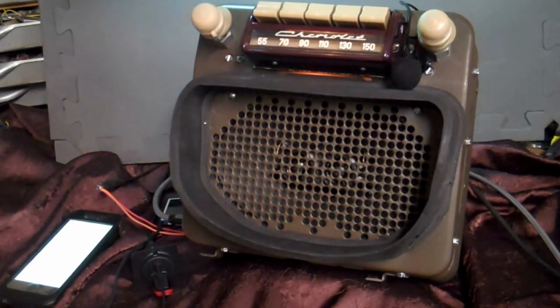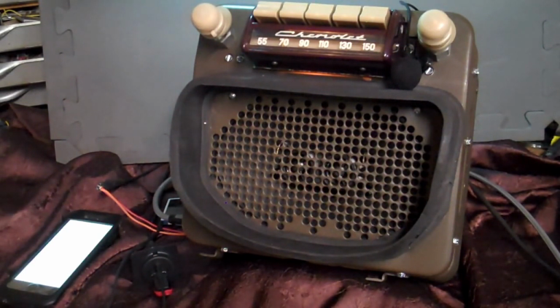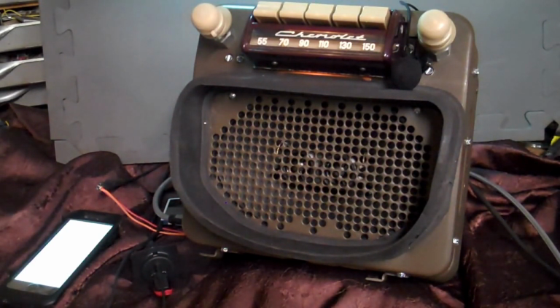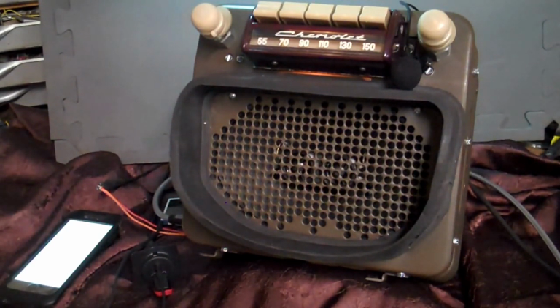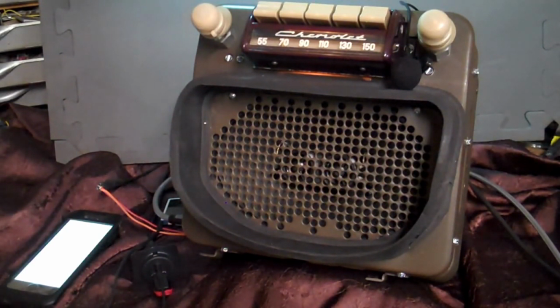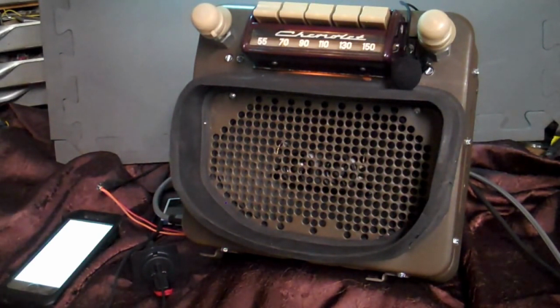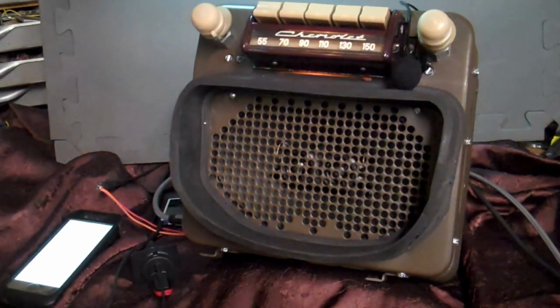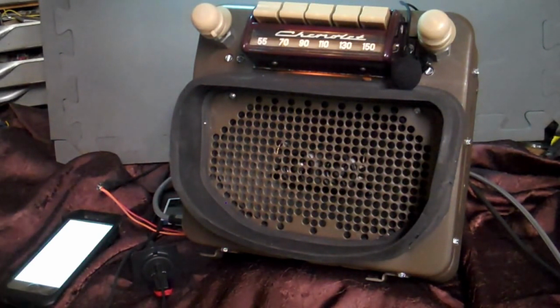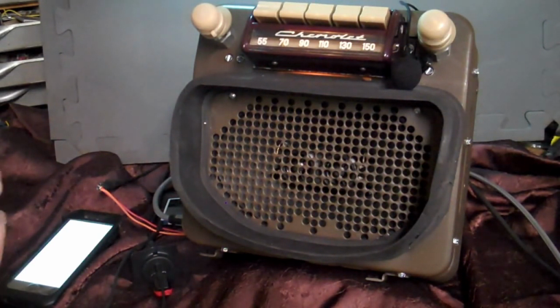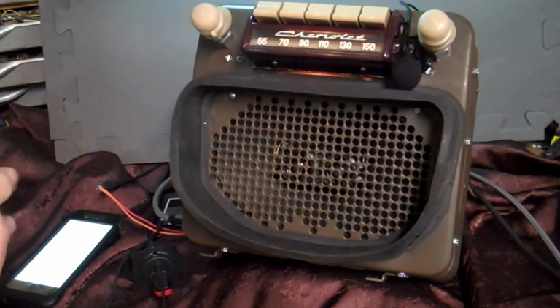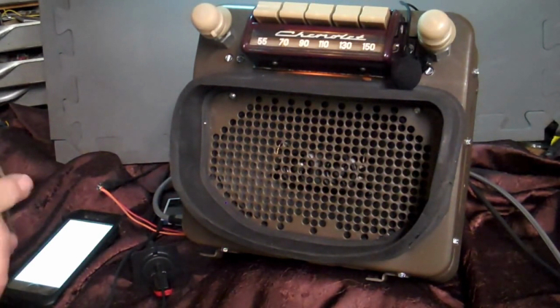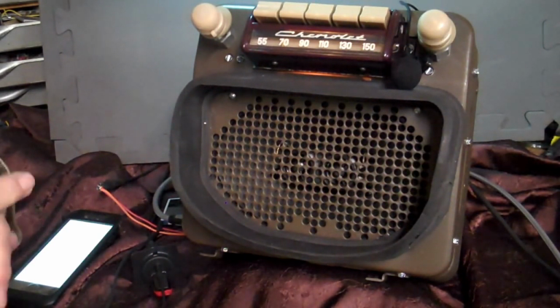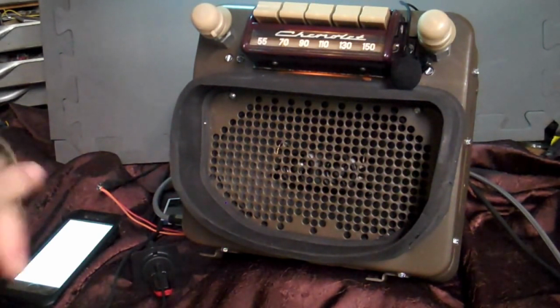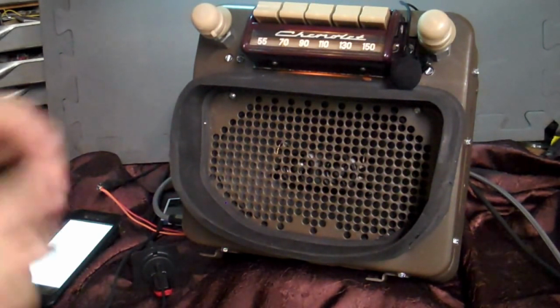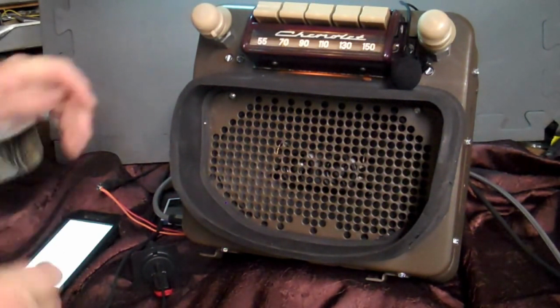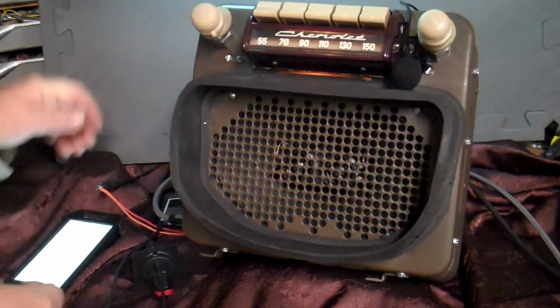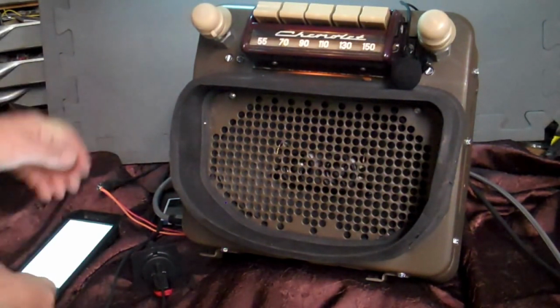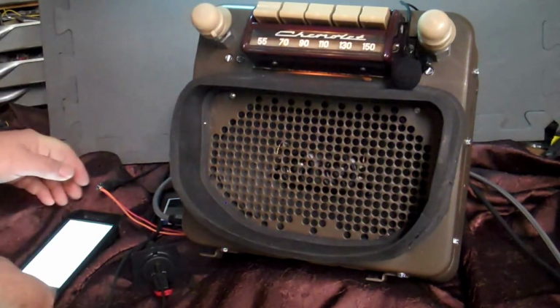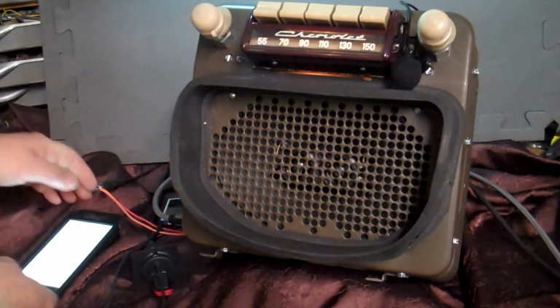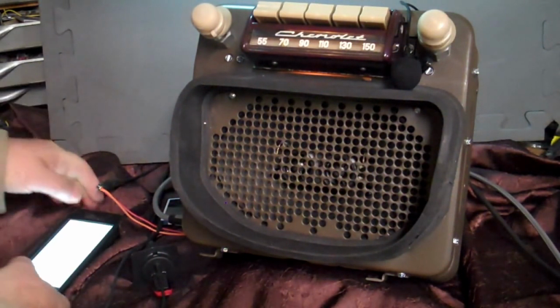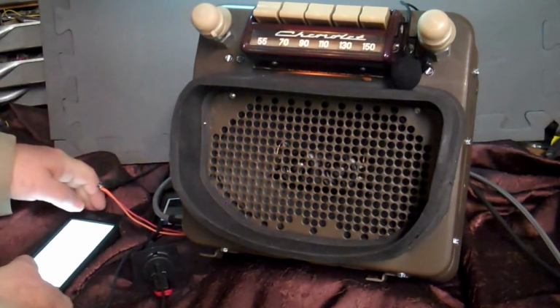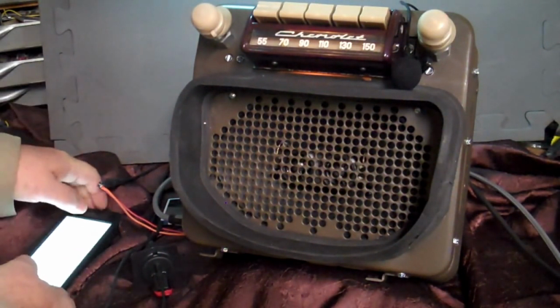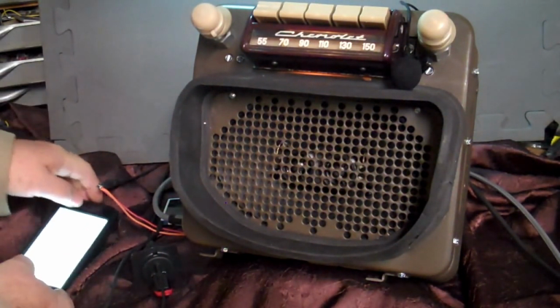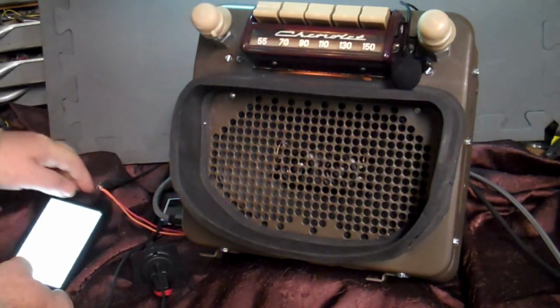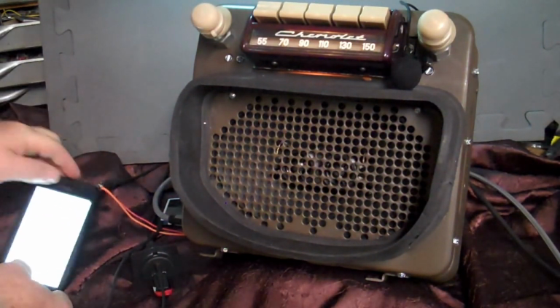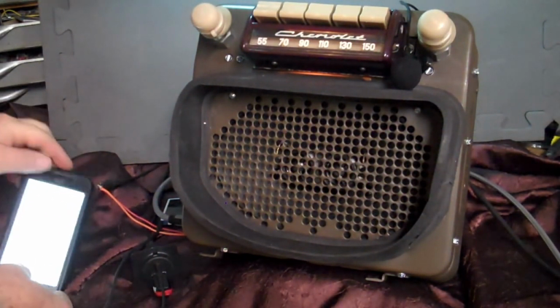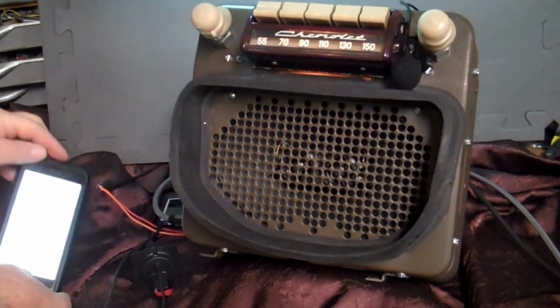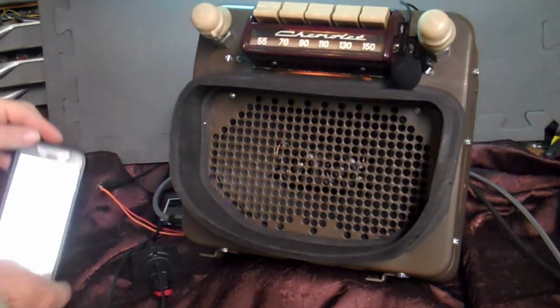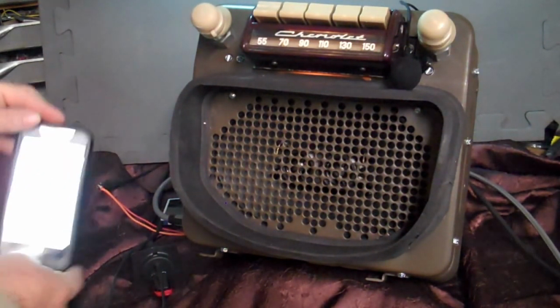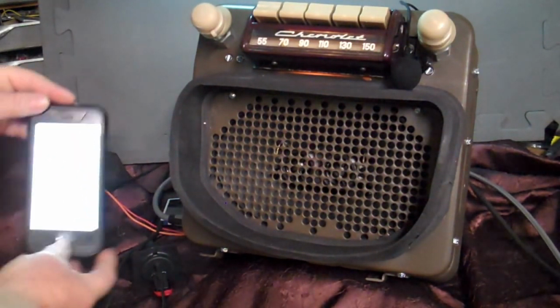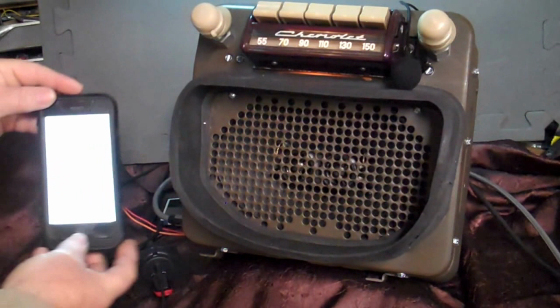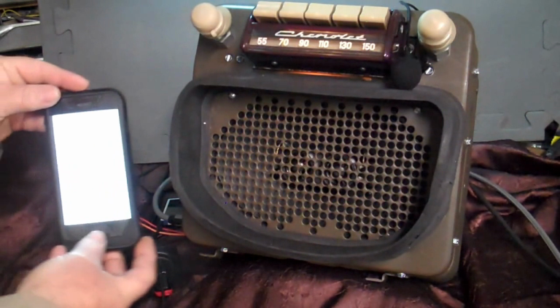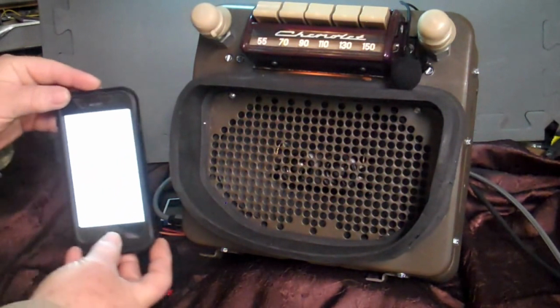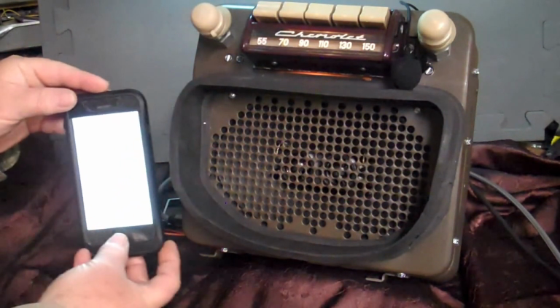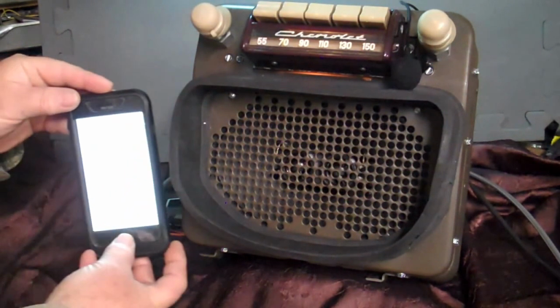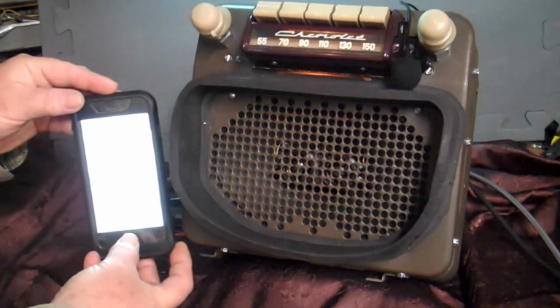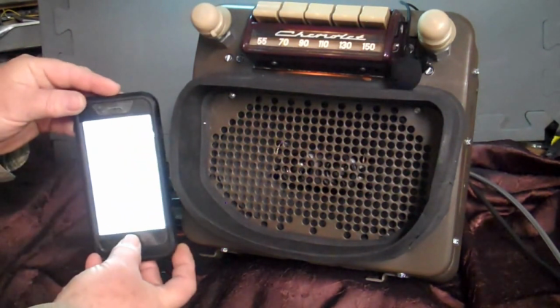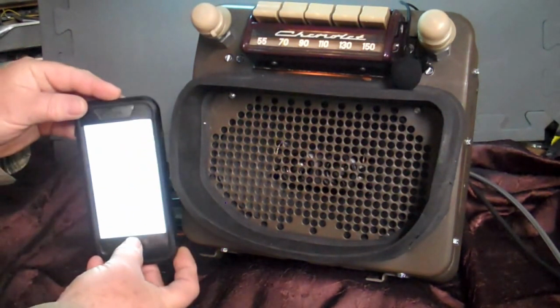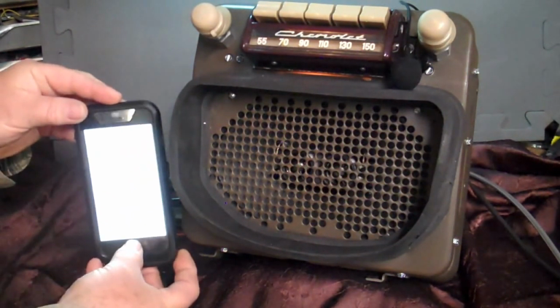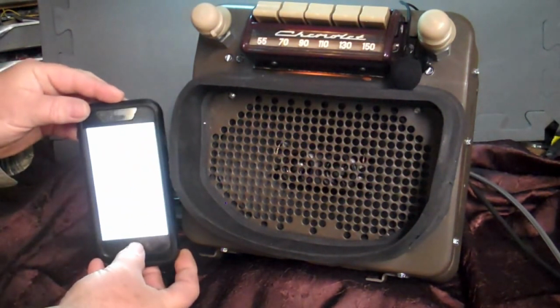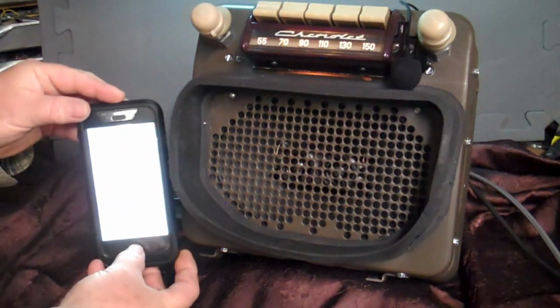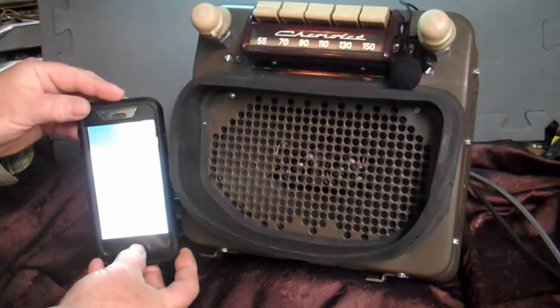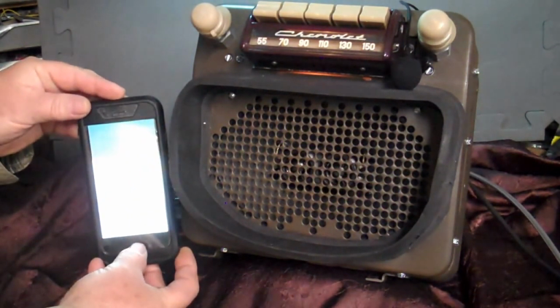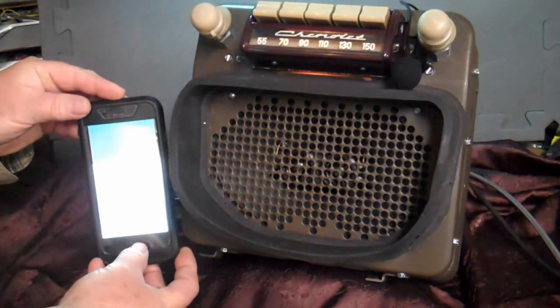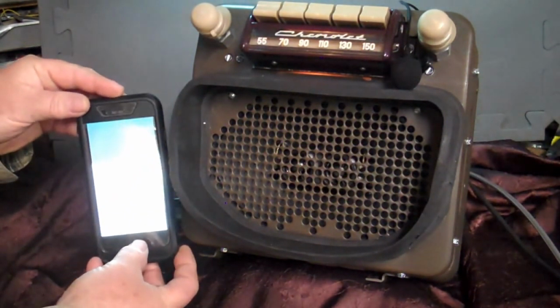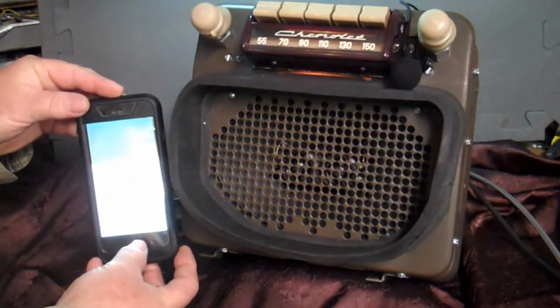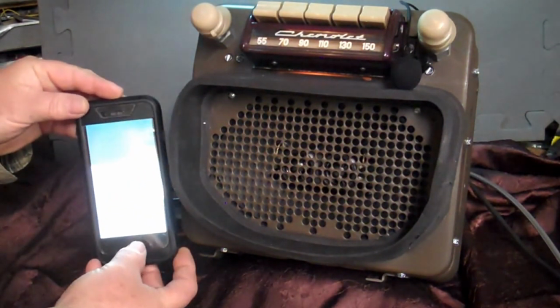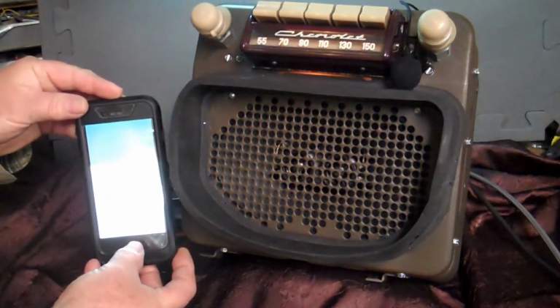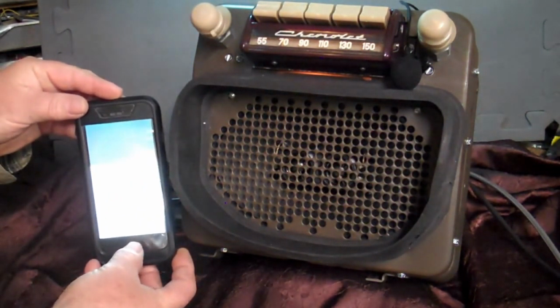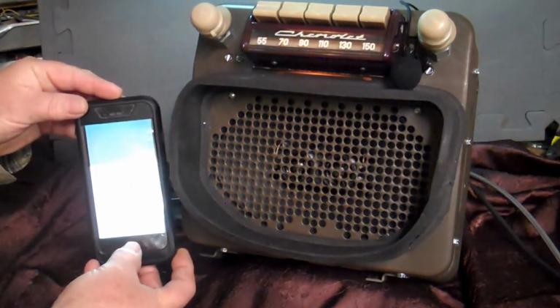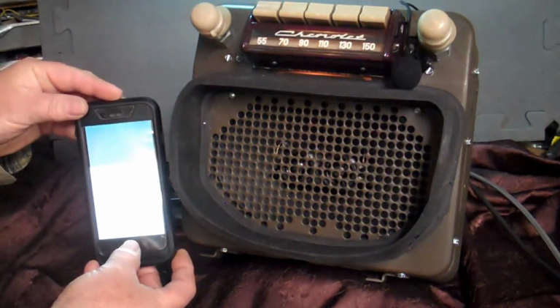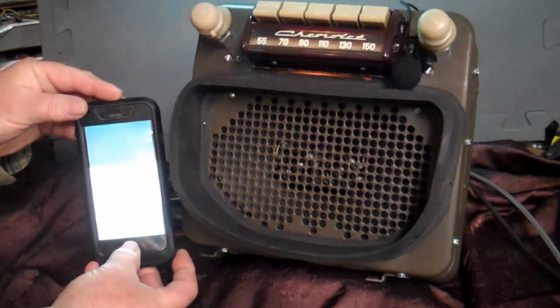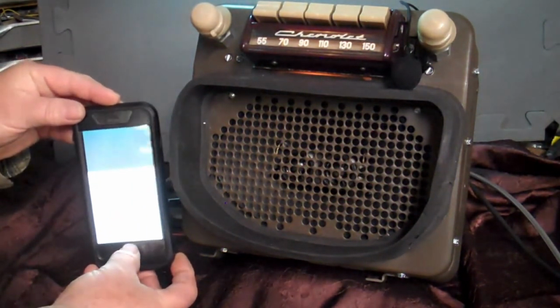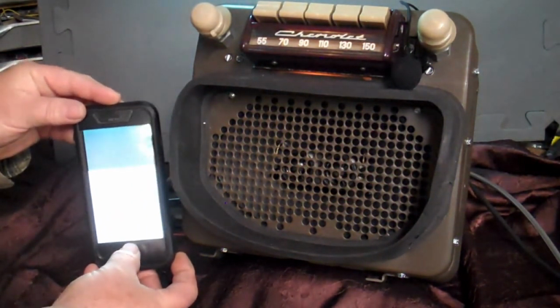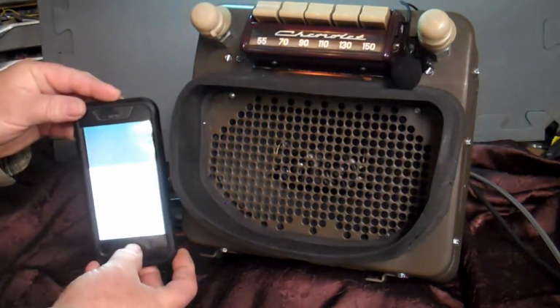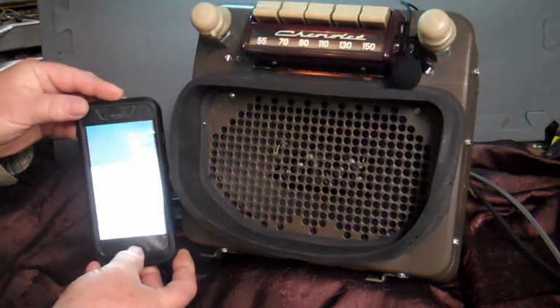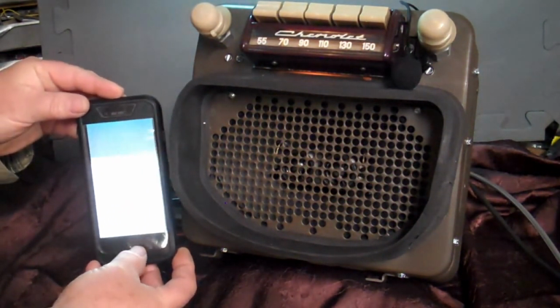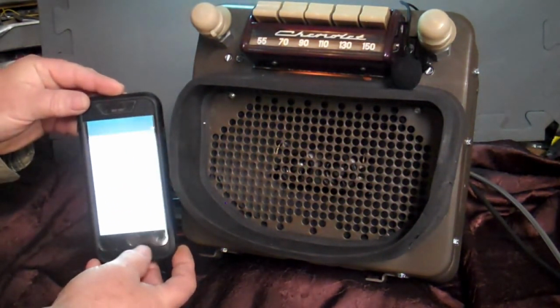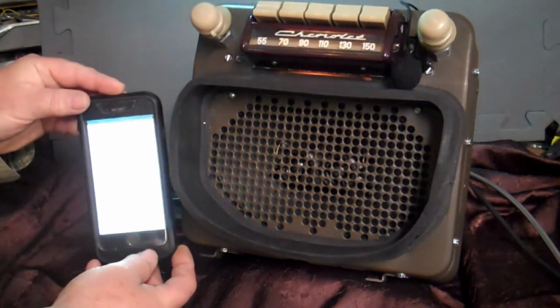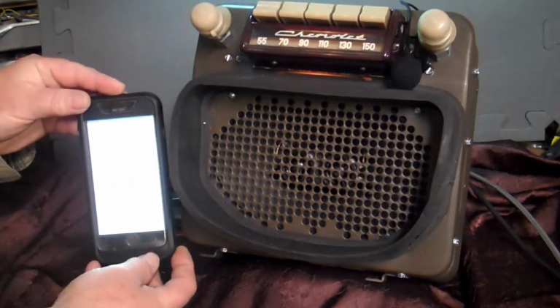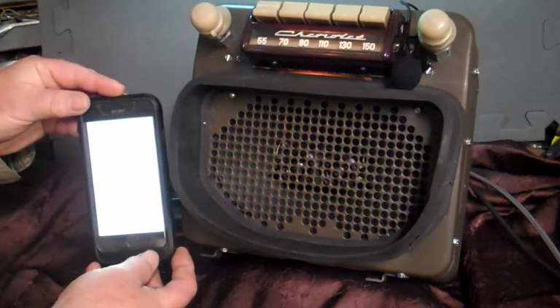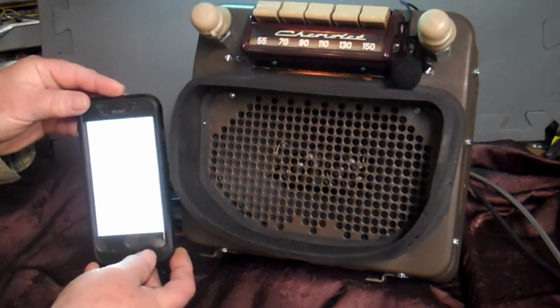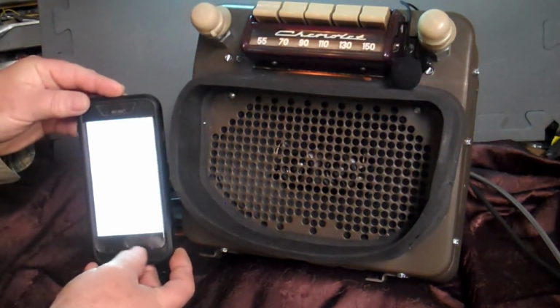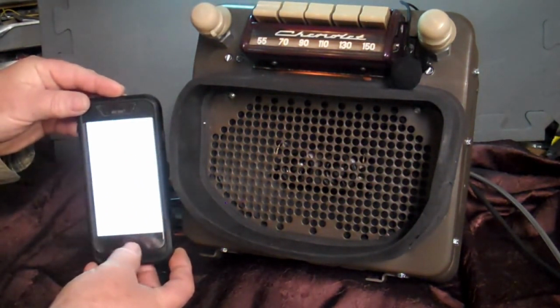There it is. We'll pair it up. Now we can go back and do a voice command on it.